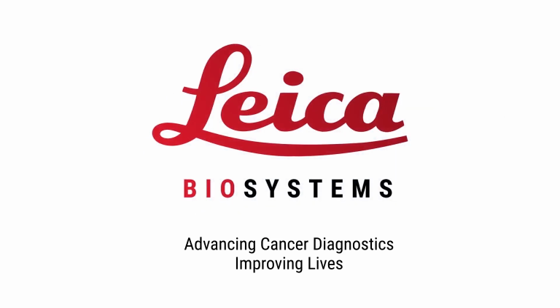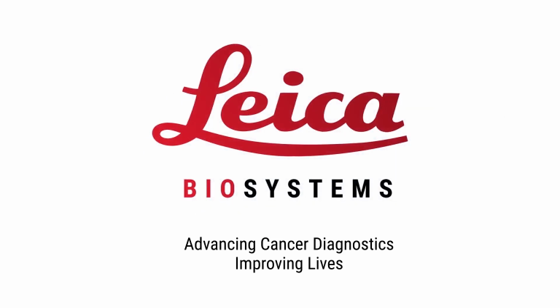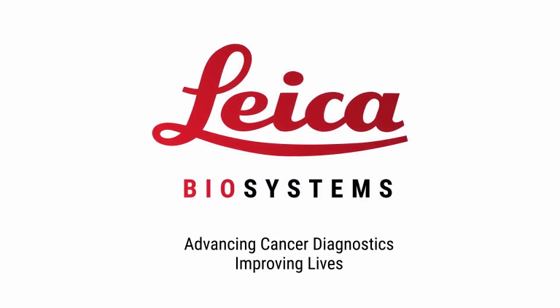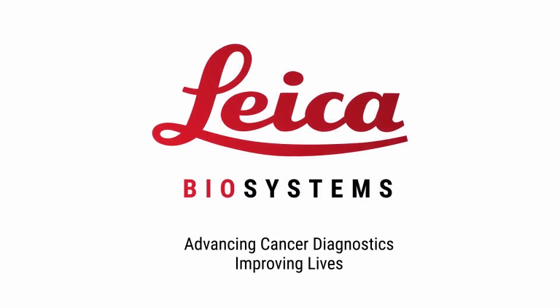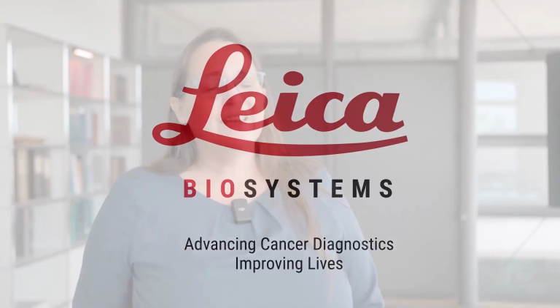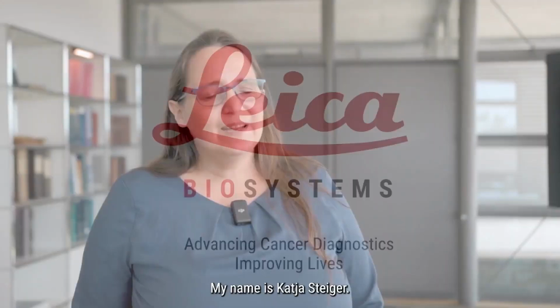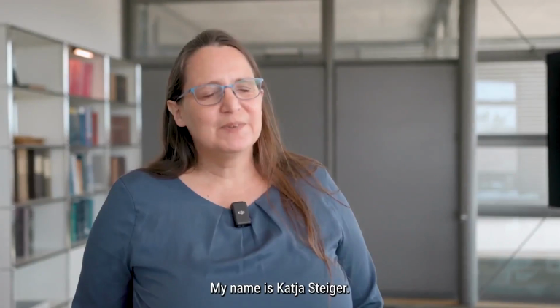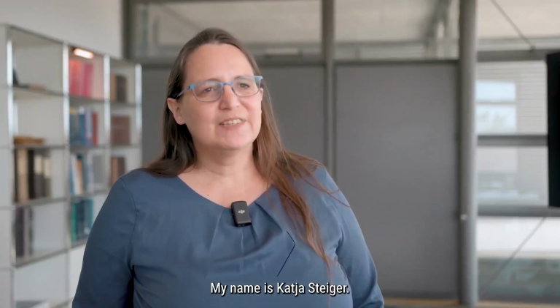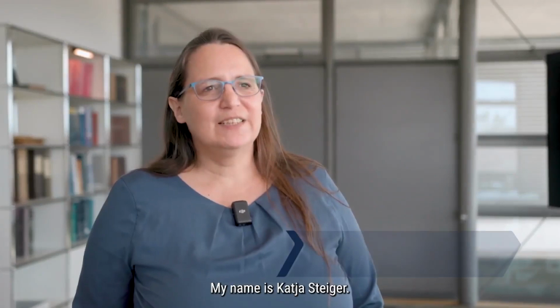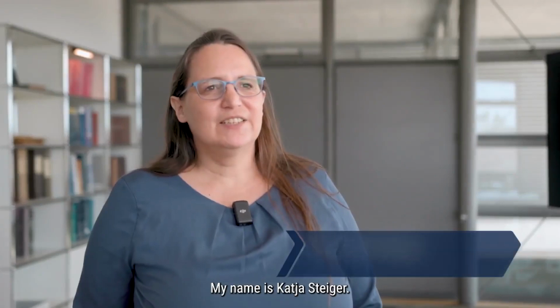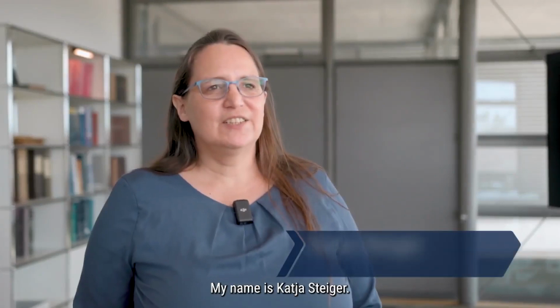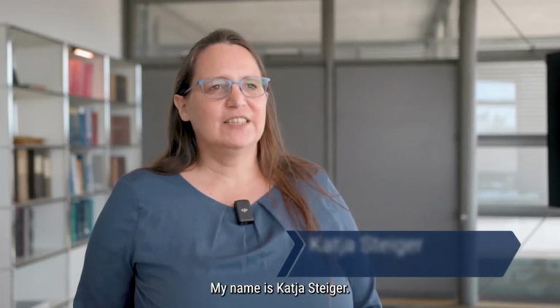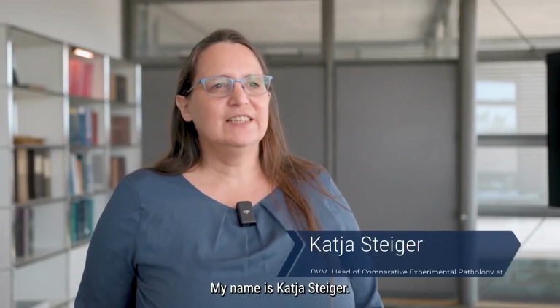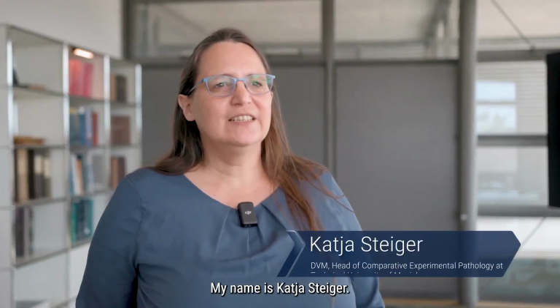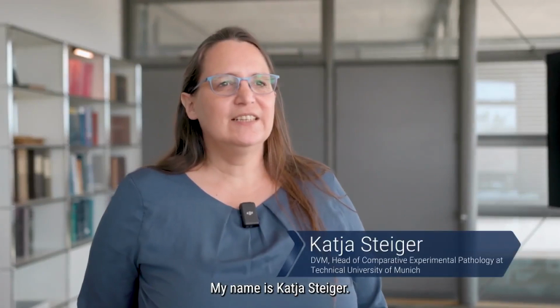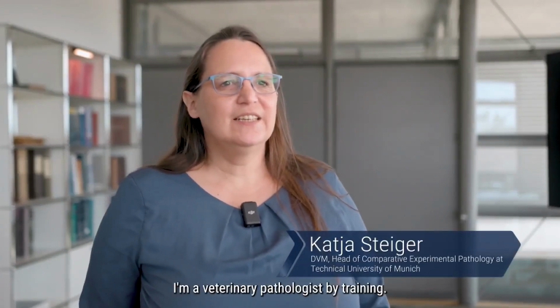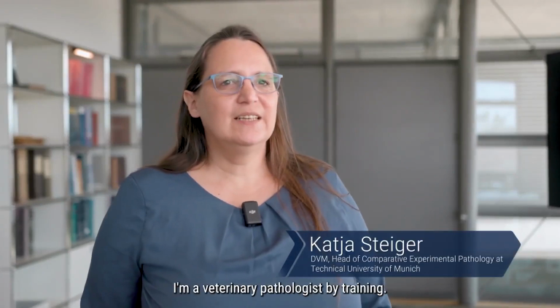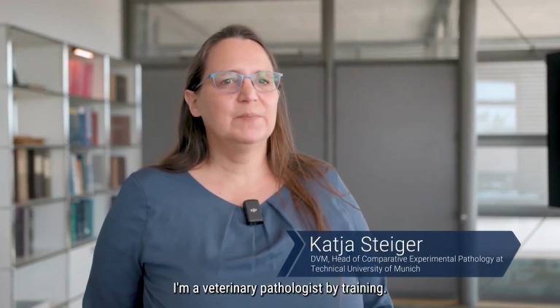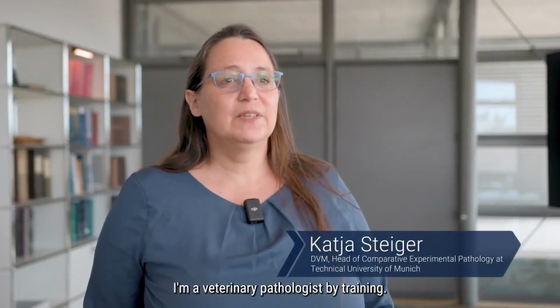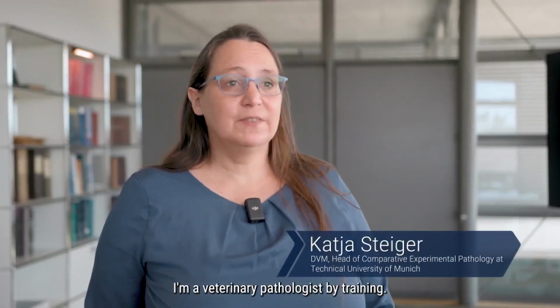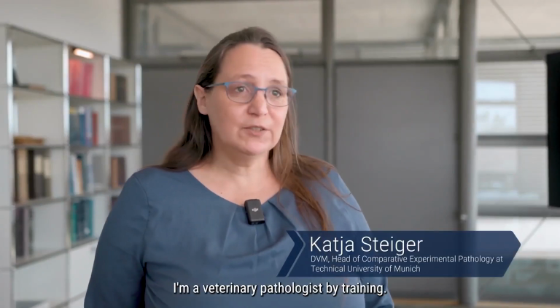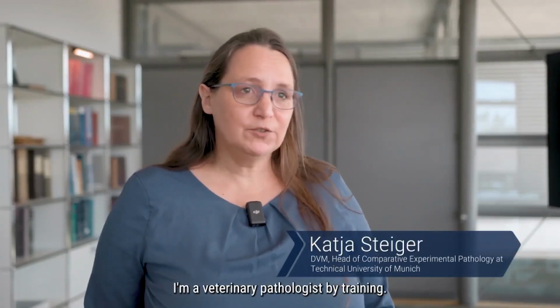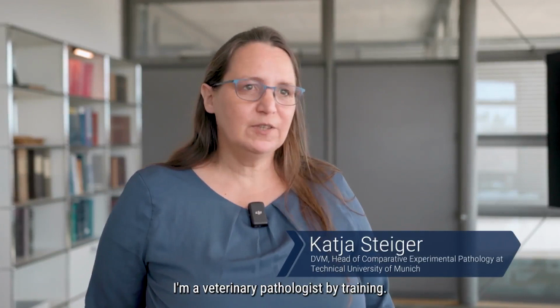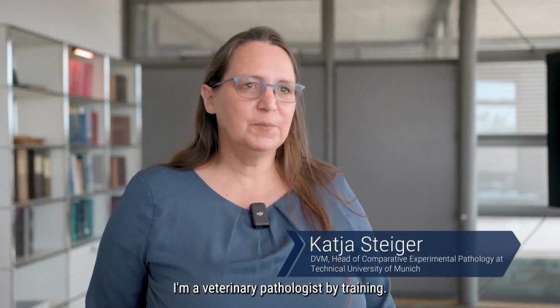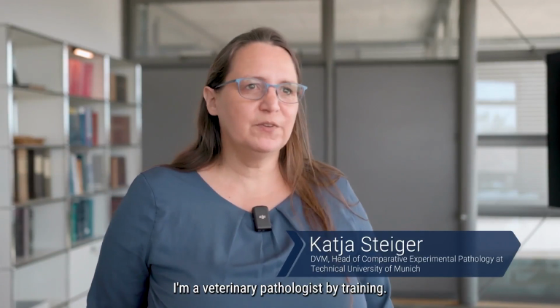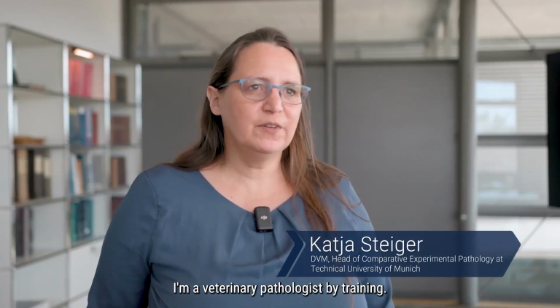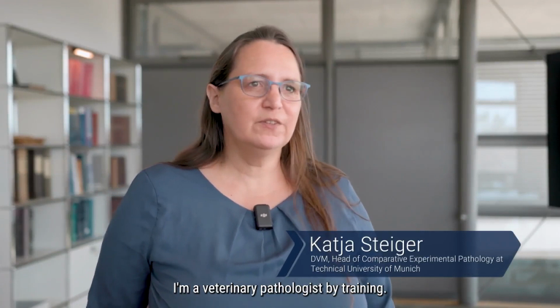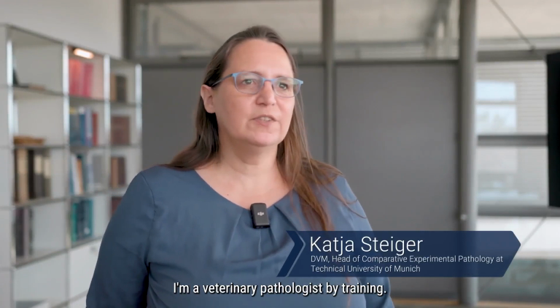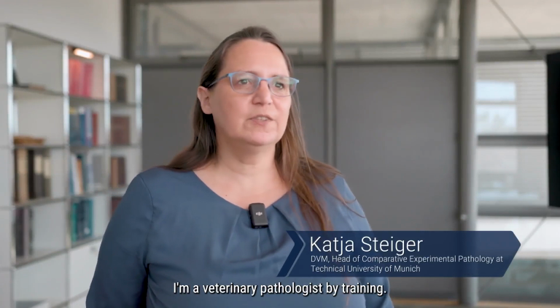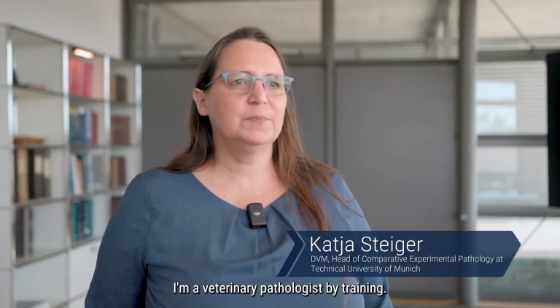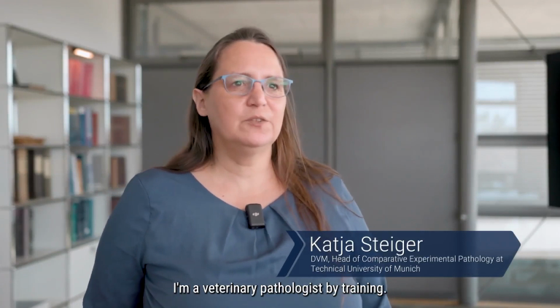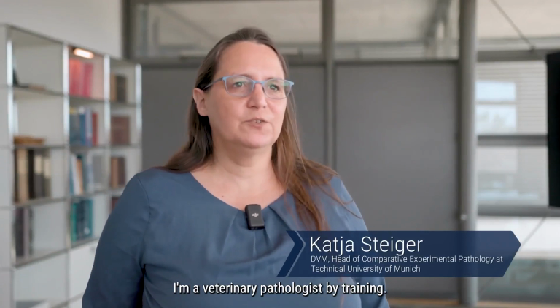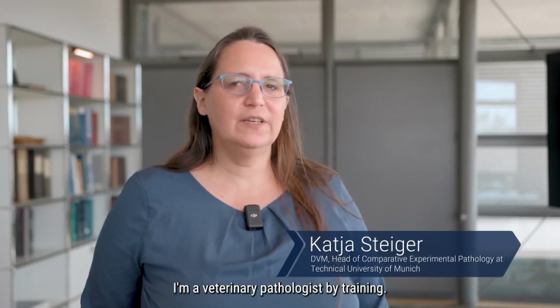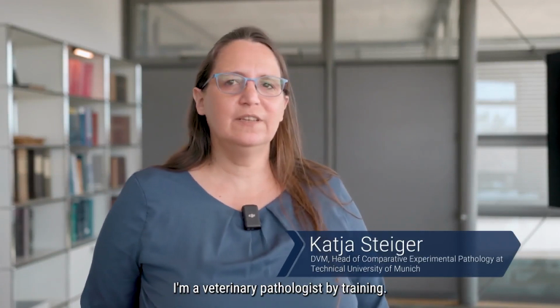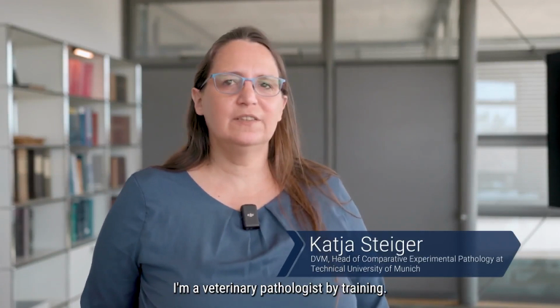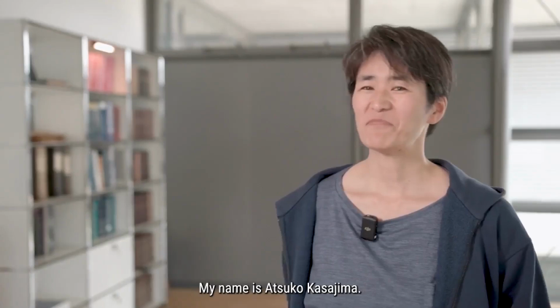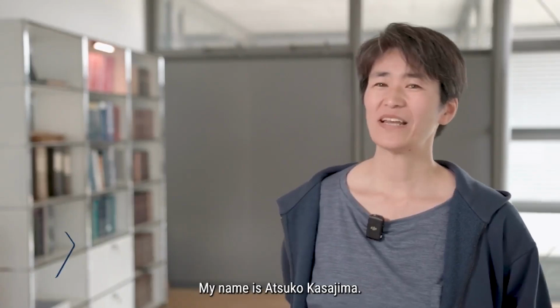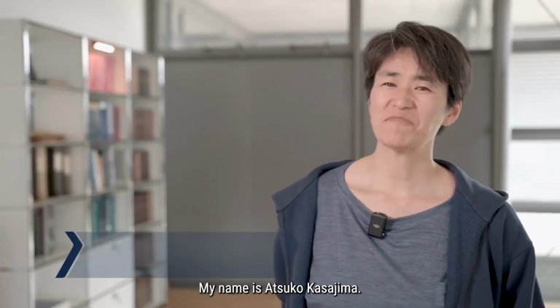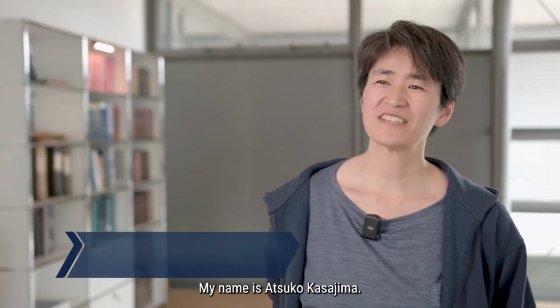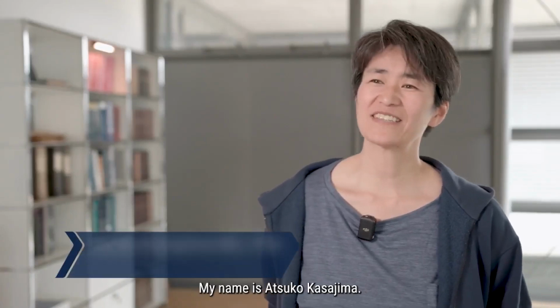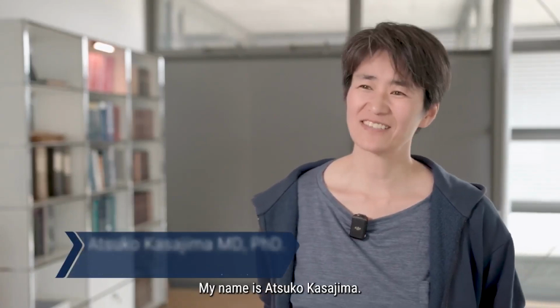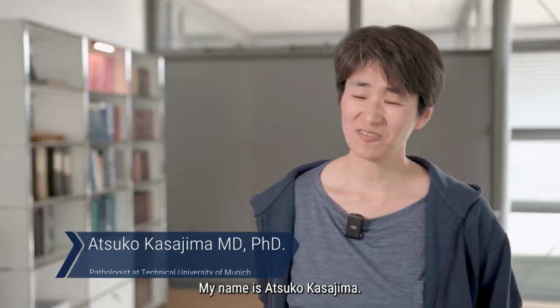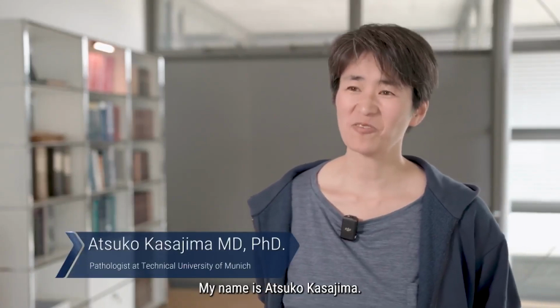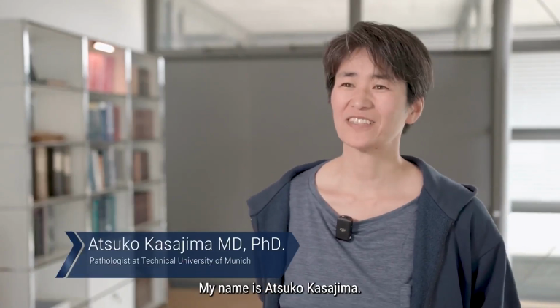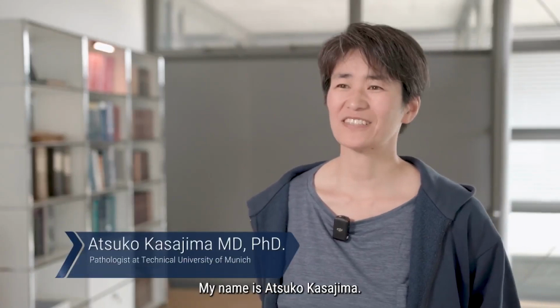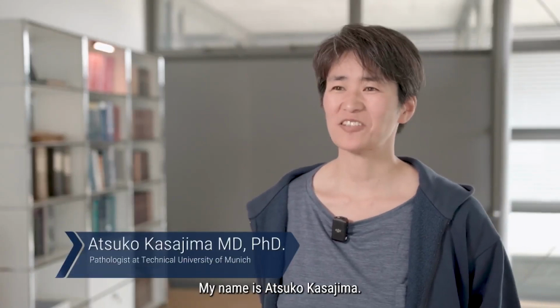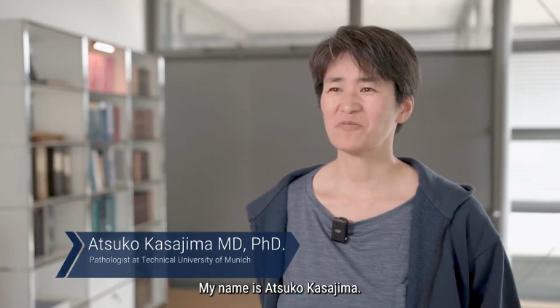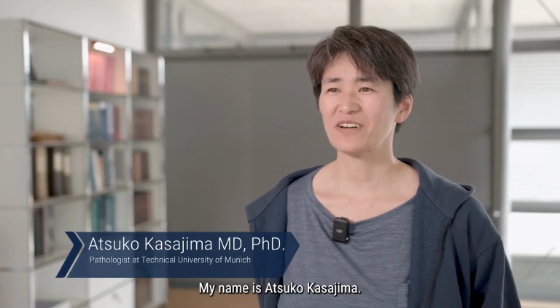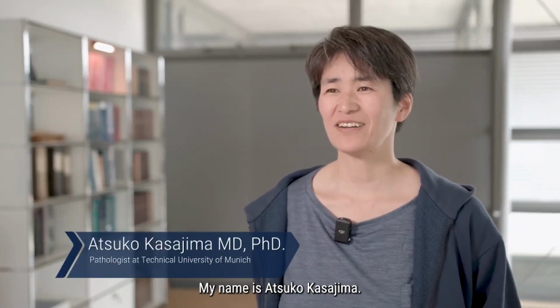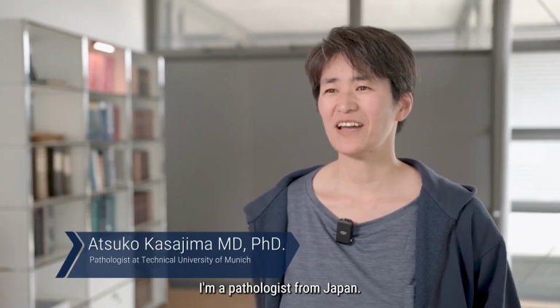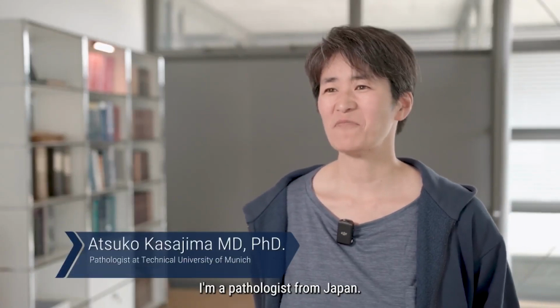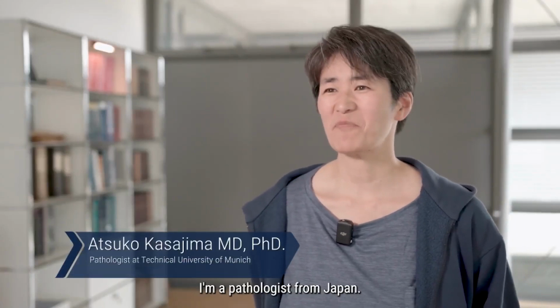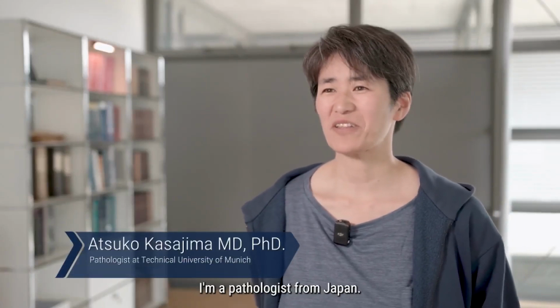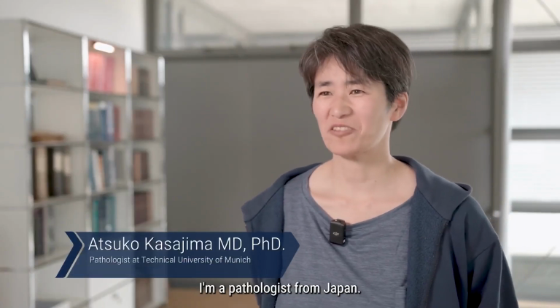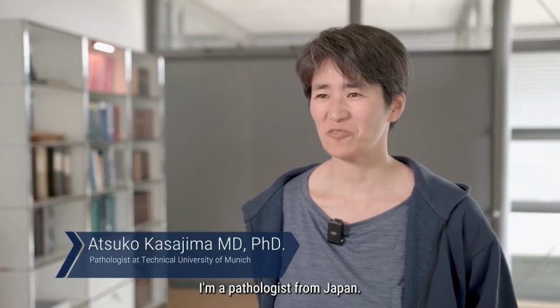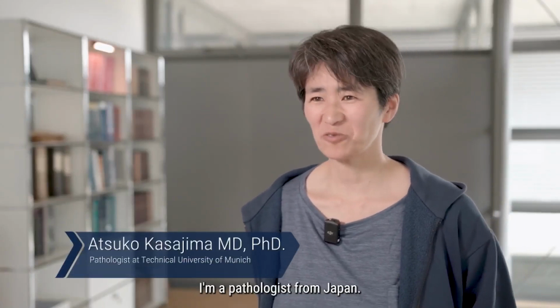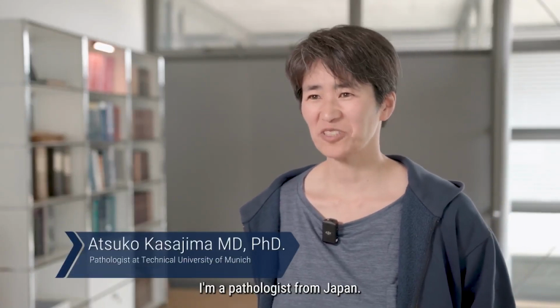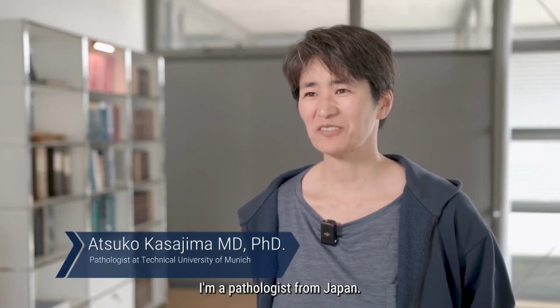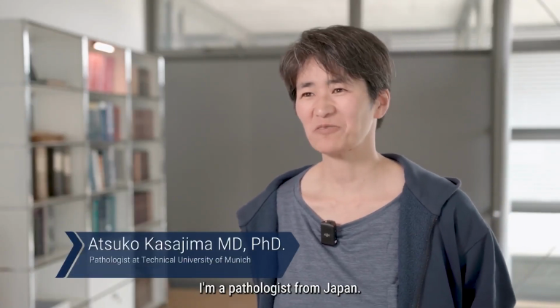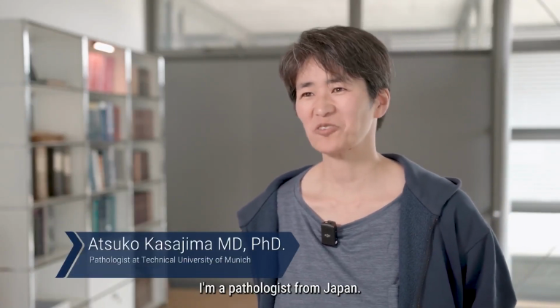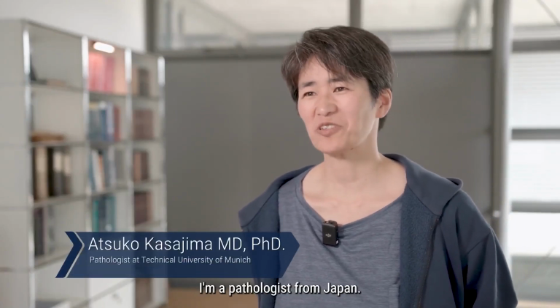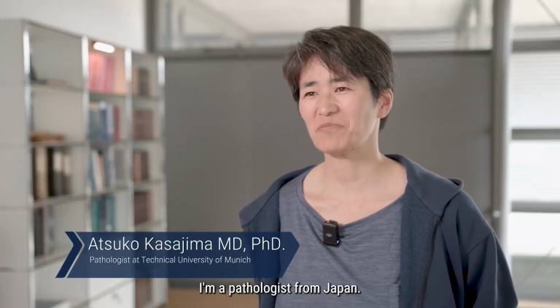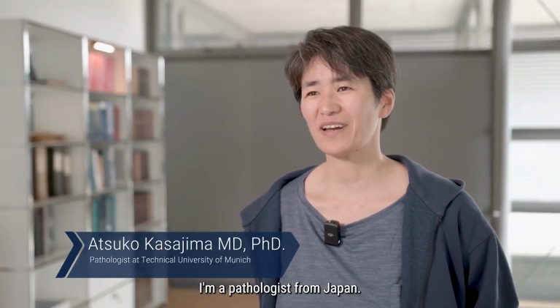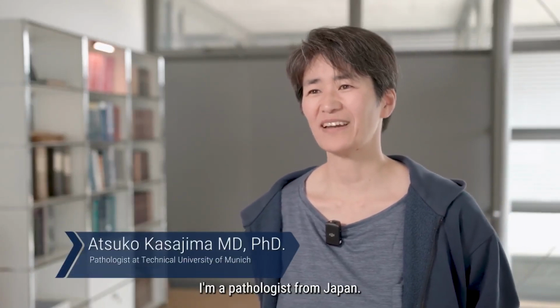My name is Katja Steiger. I'm a veterinary pathologist by training. My name is Atsuko Kasajima. I'm a pathologist from Japan.